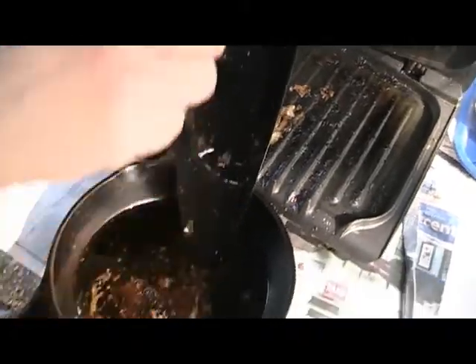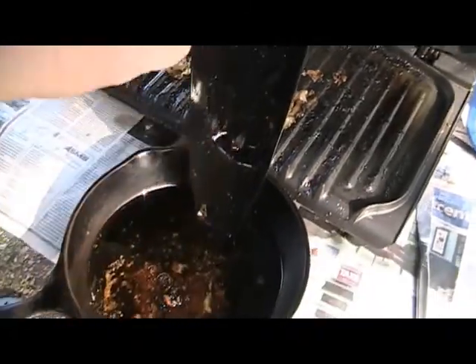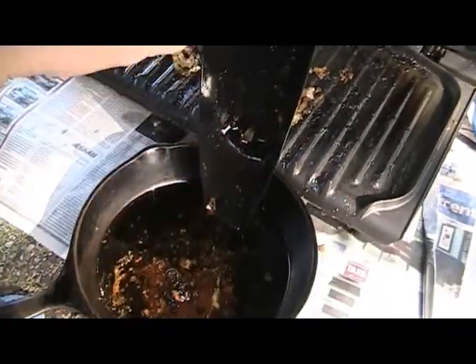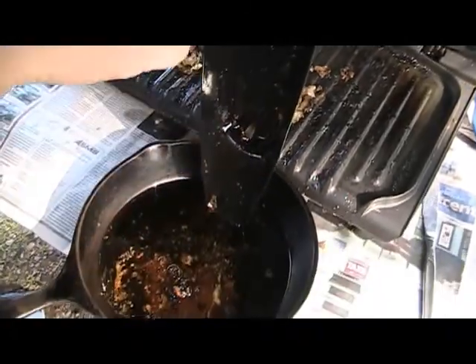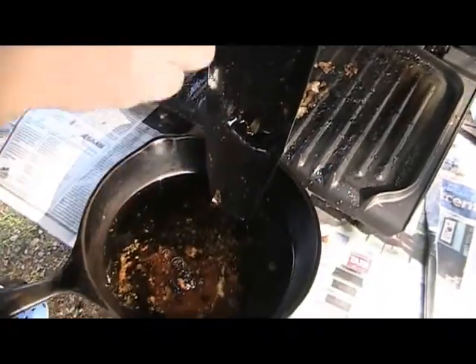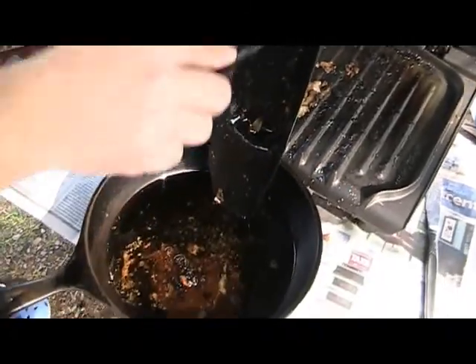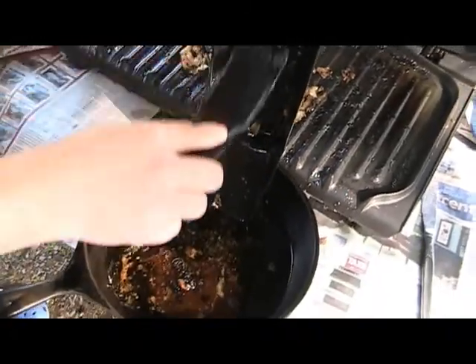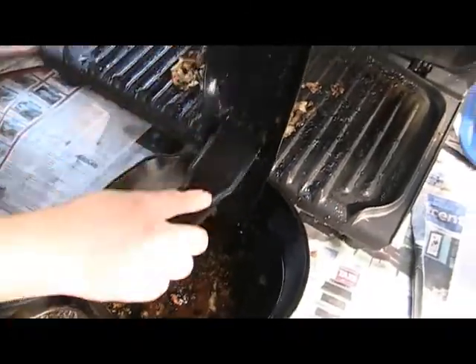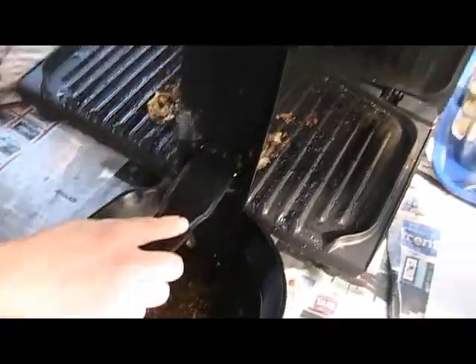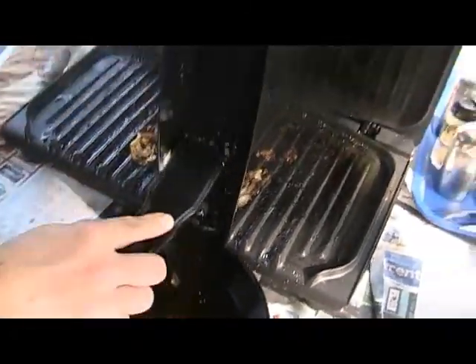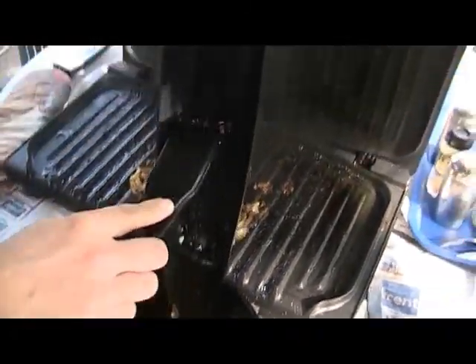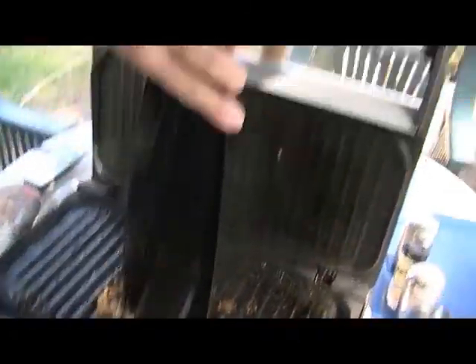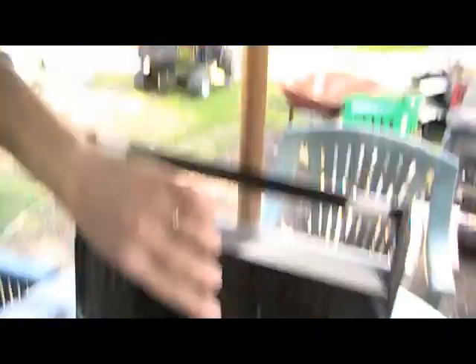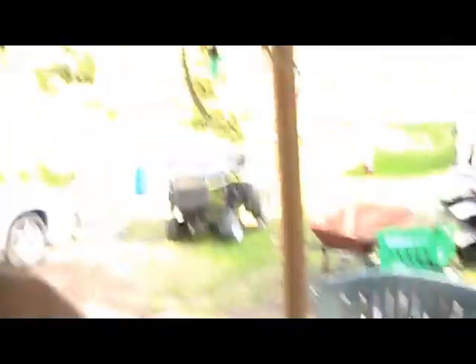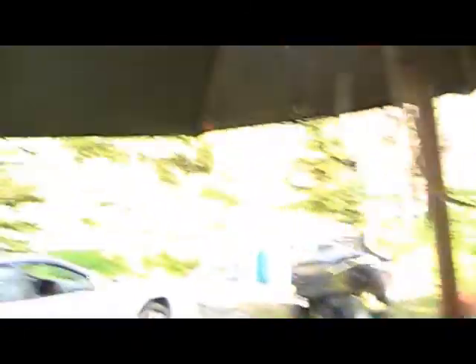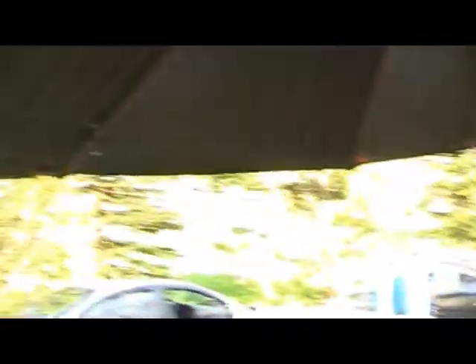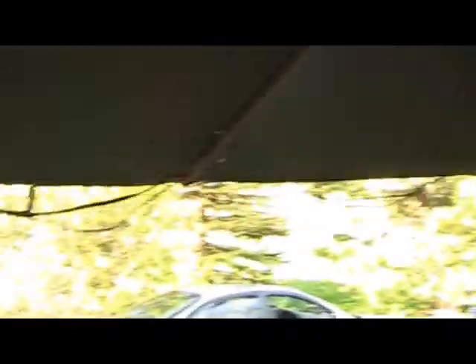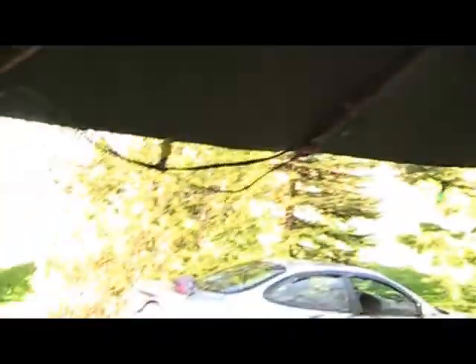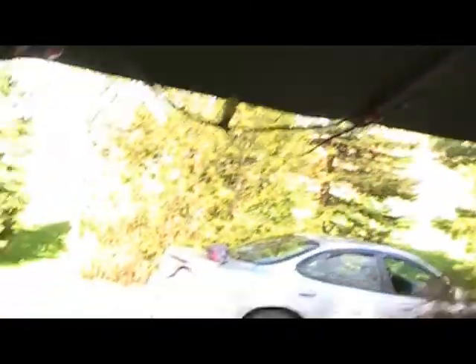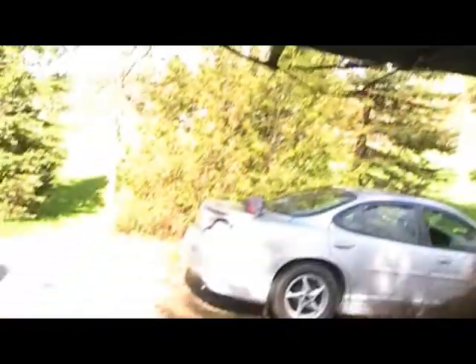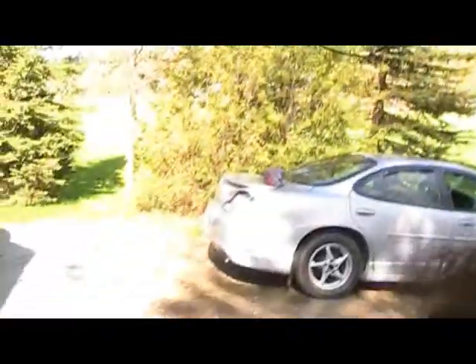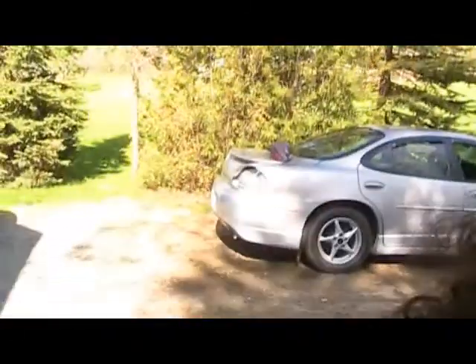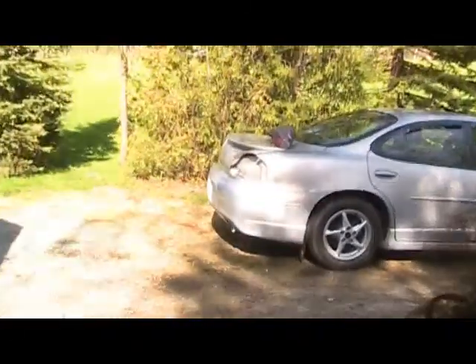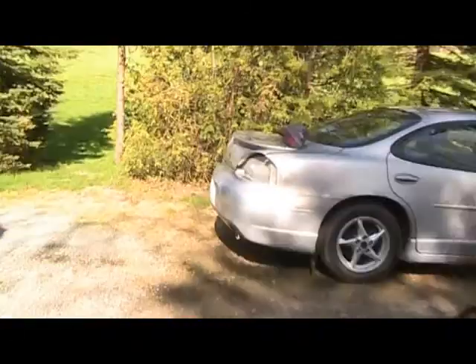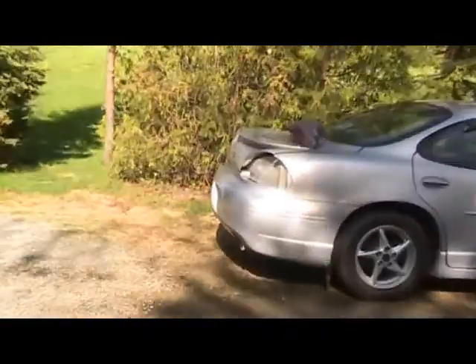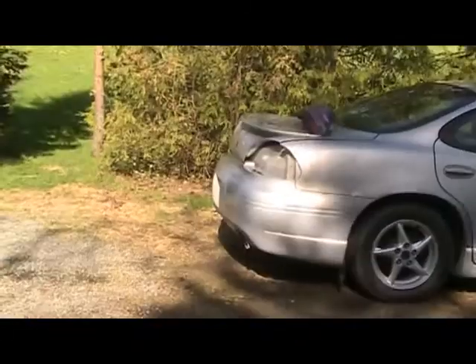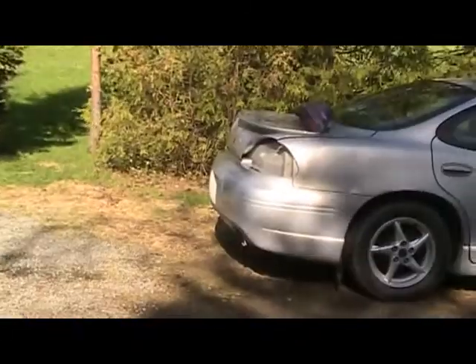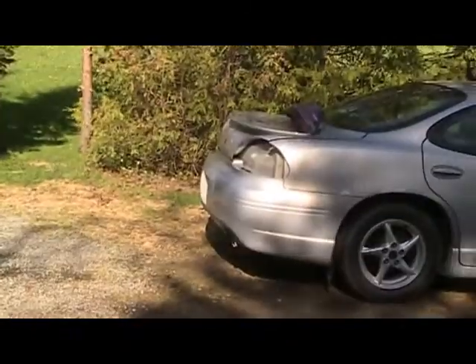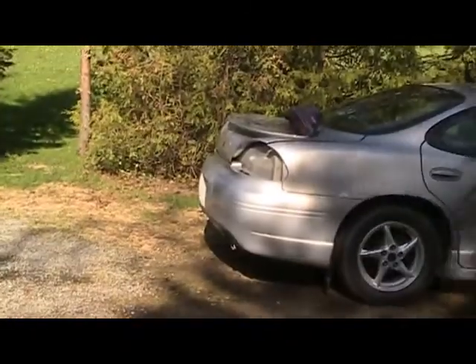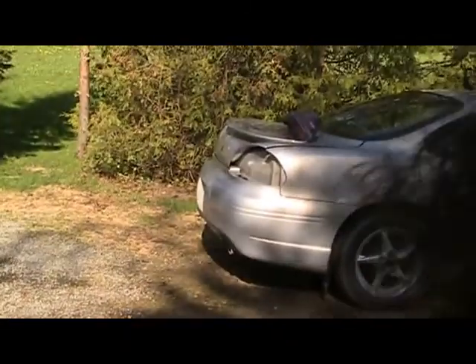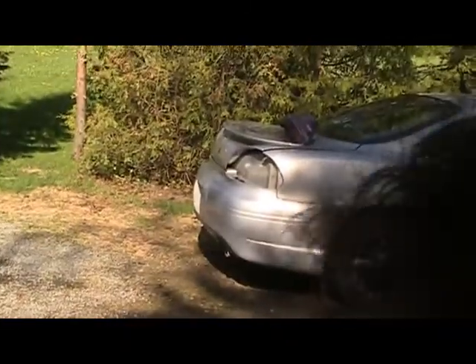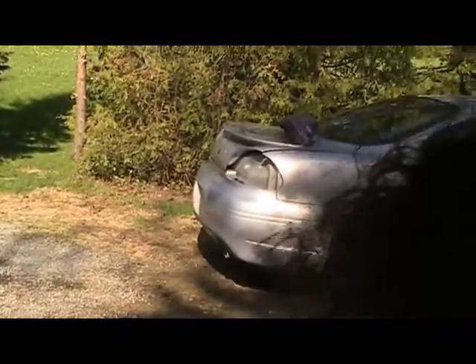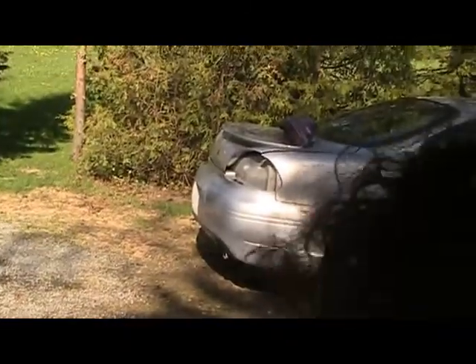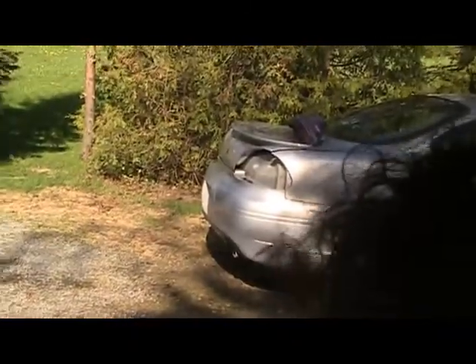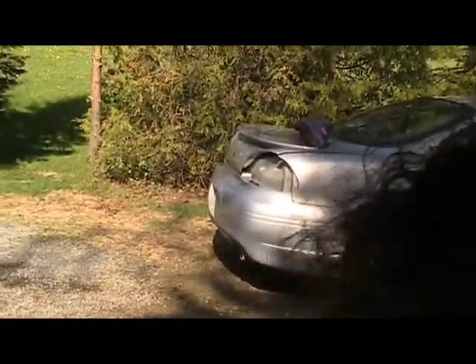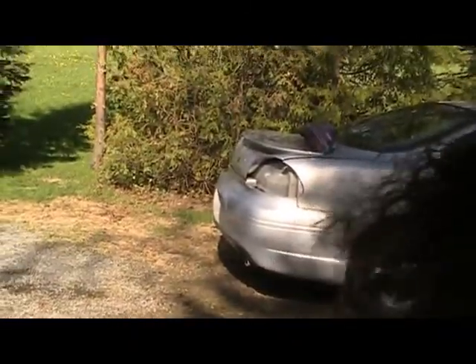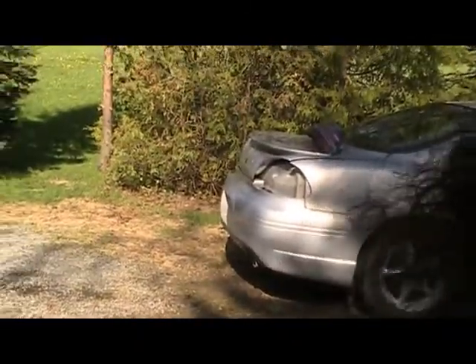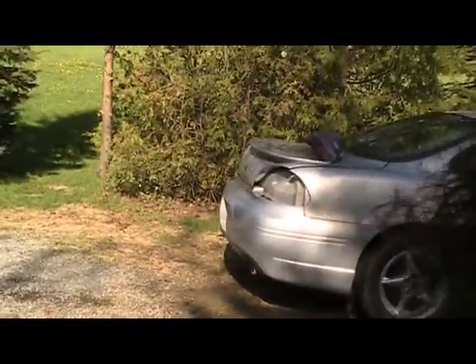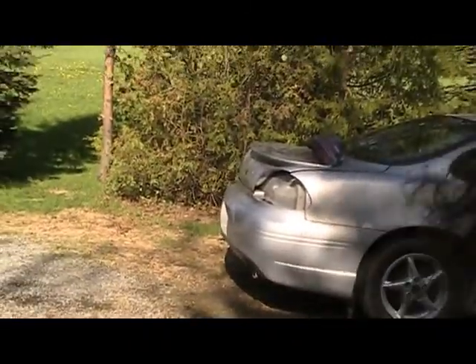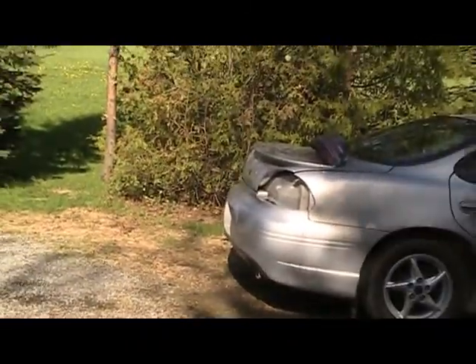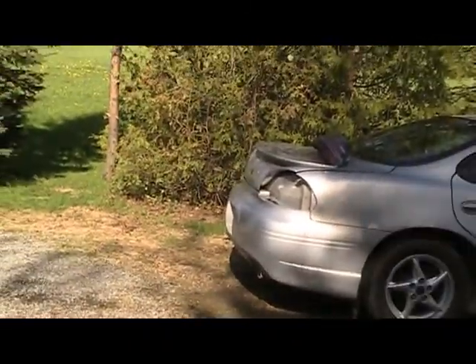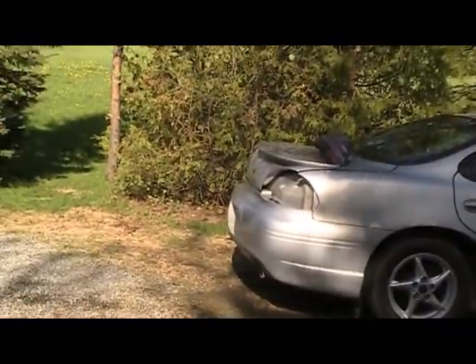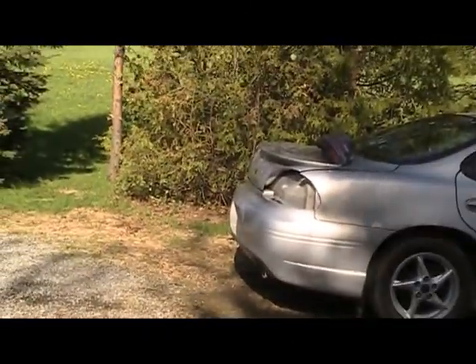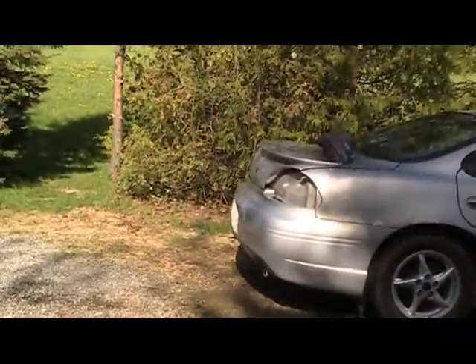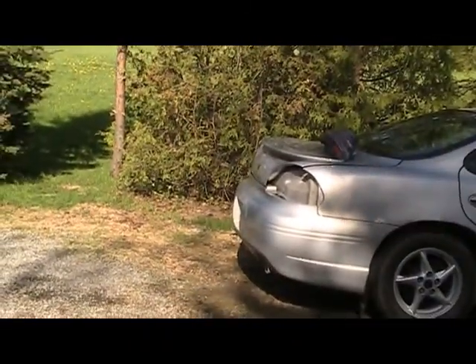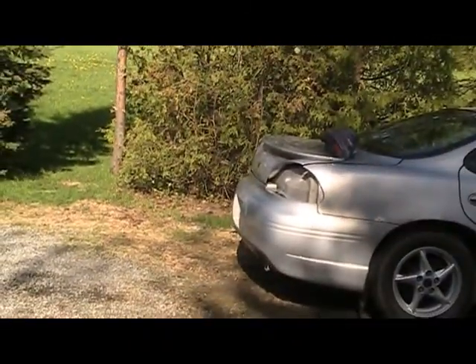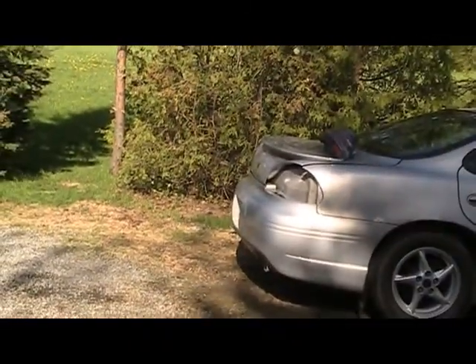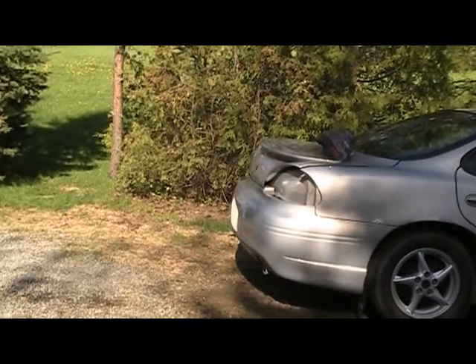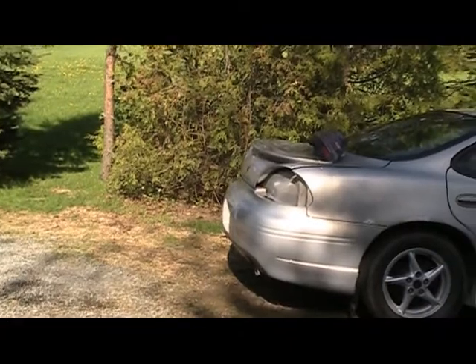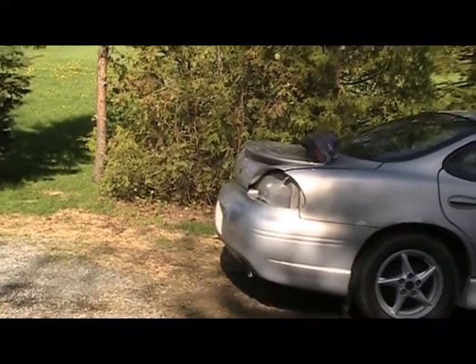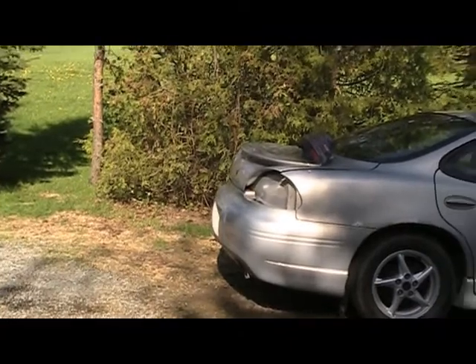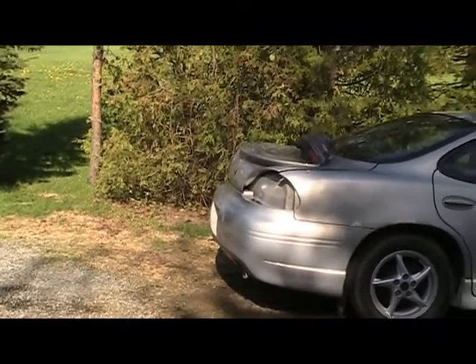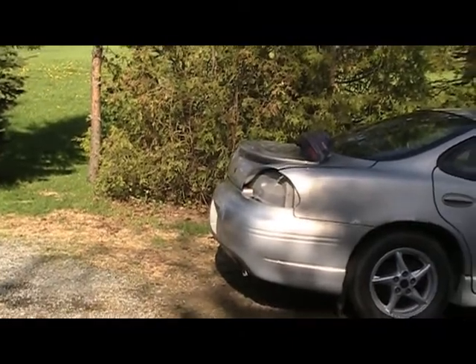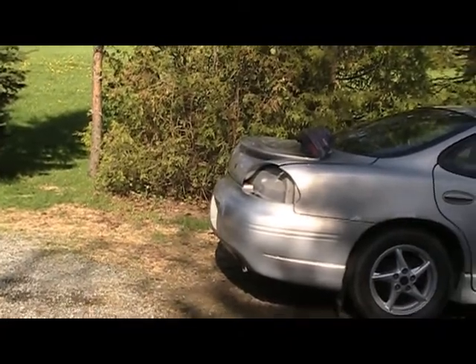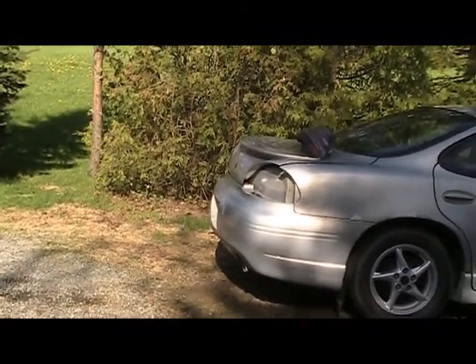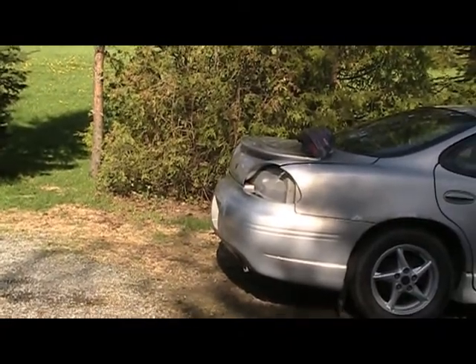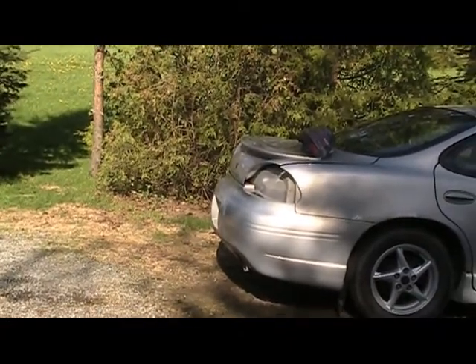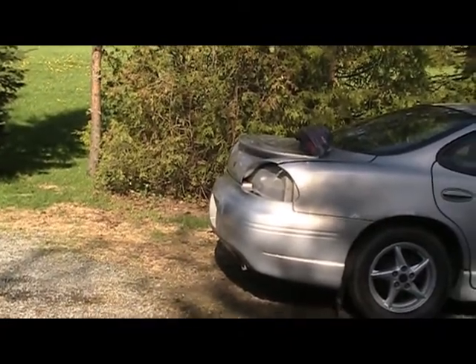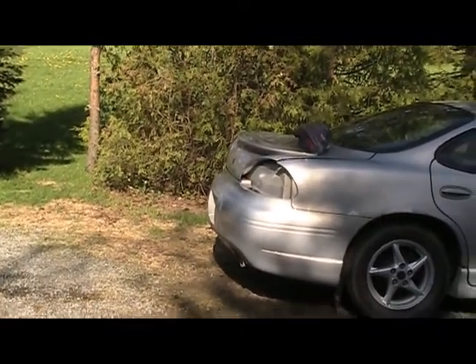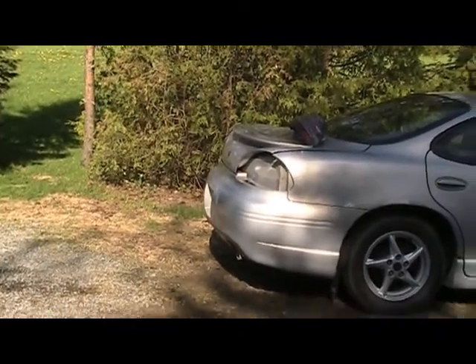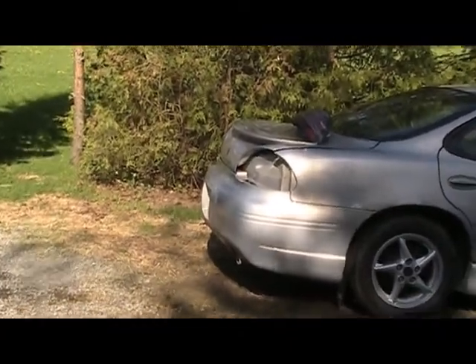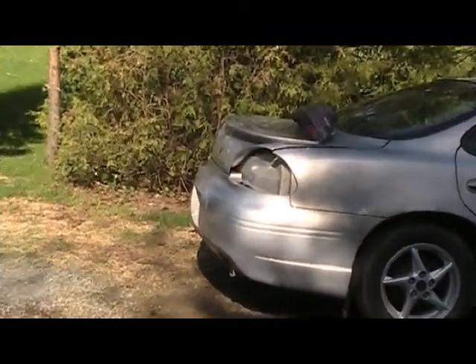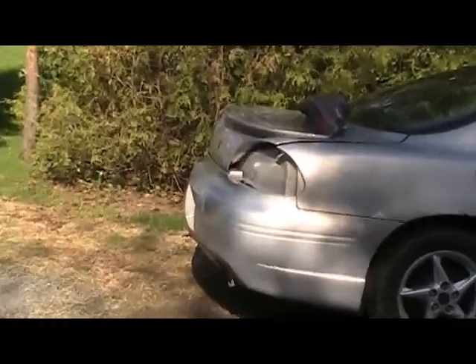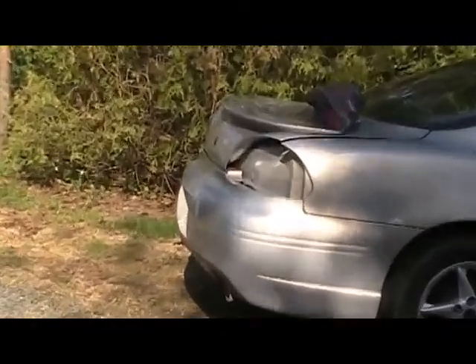I was working on this Pontiac, getting the paint prepped up.